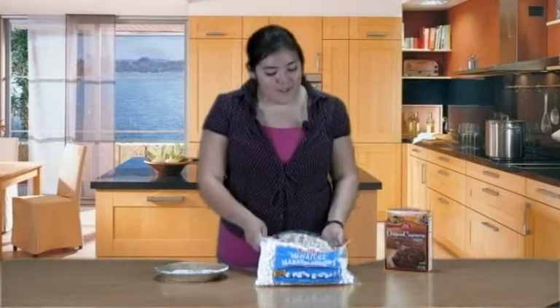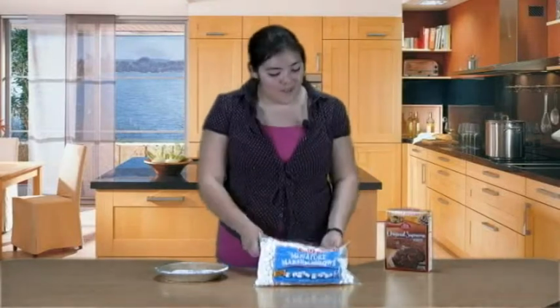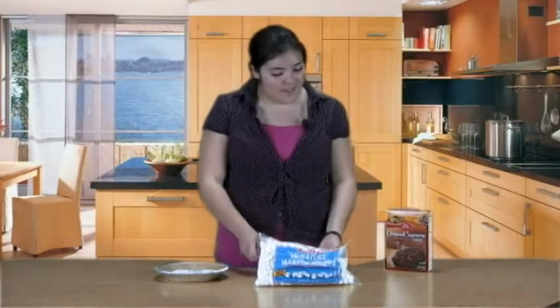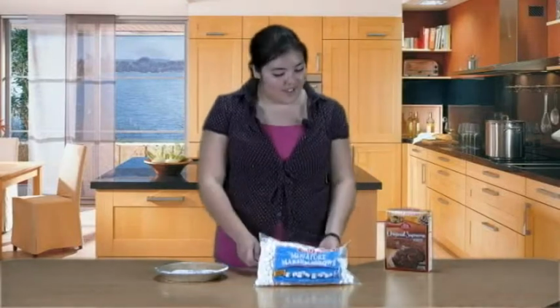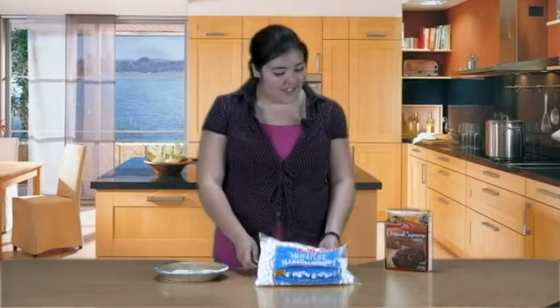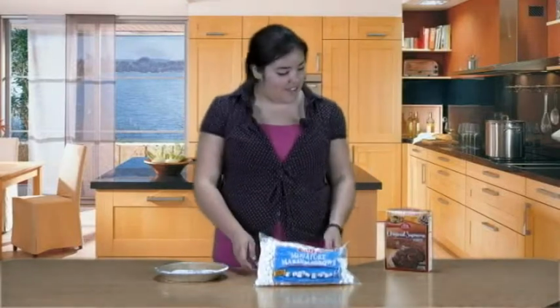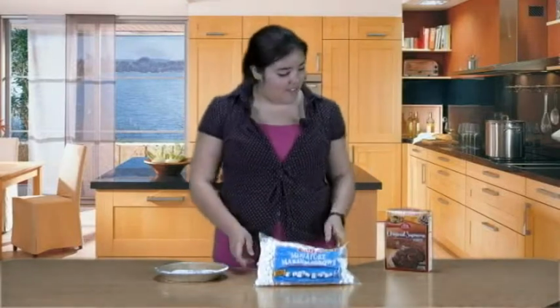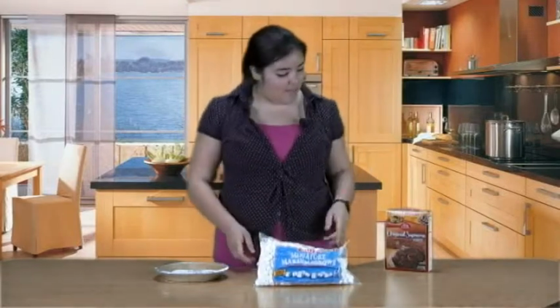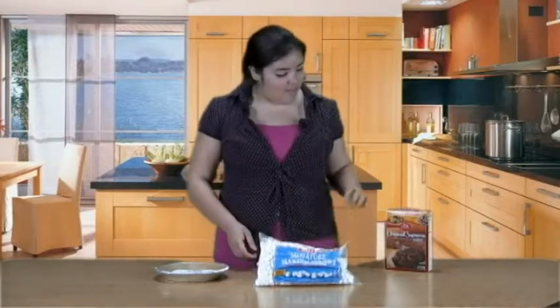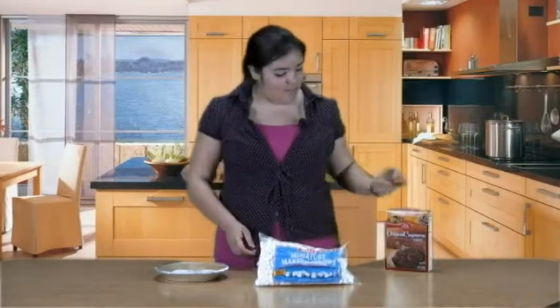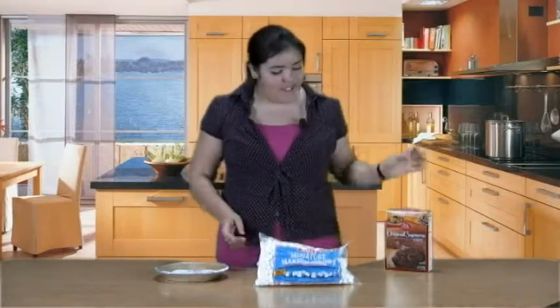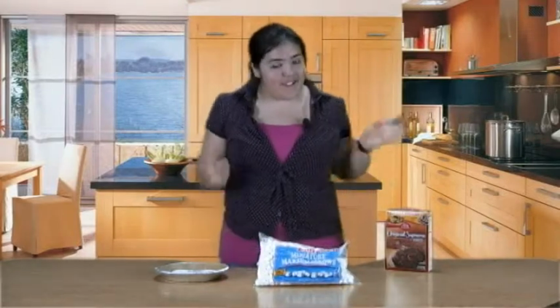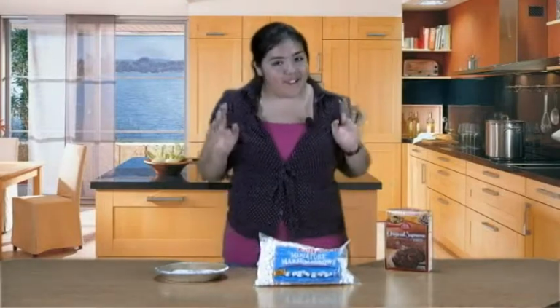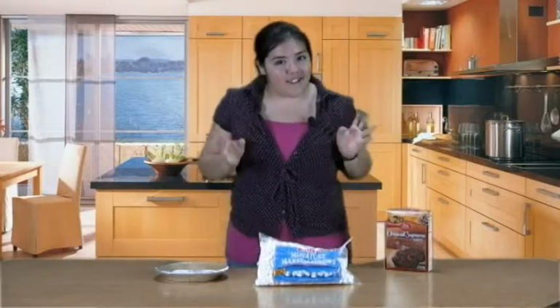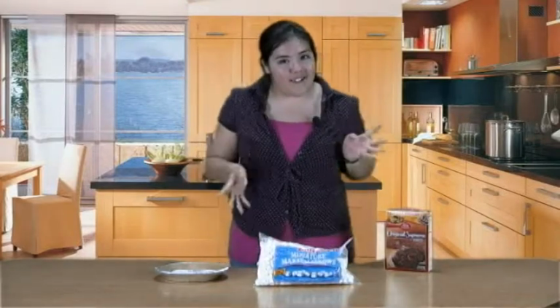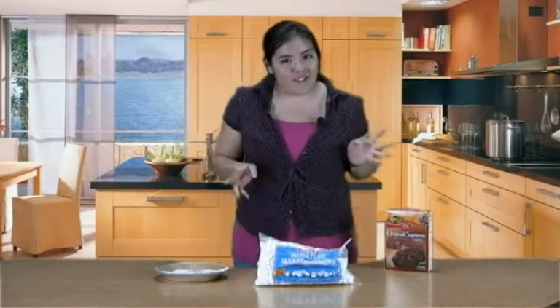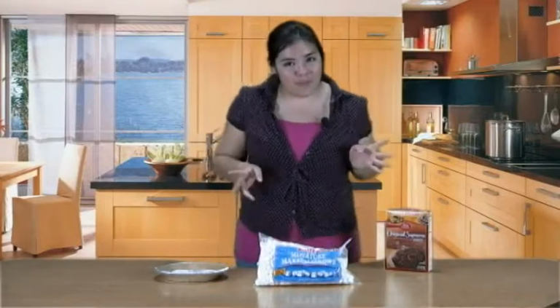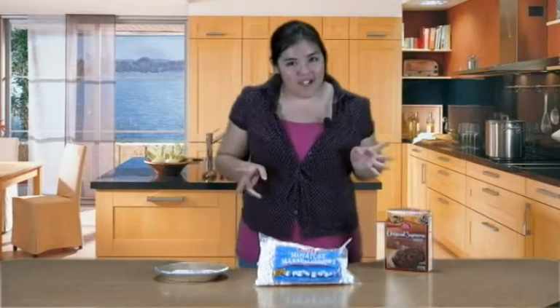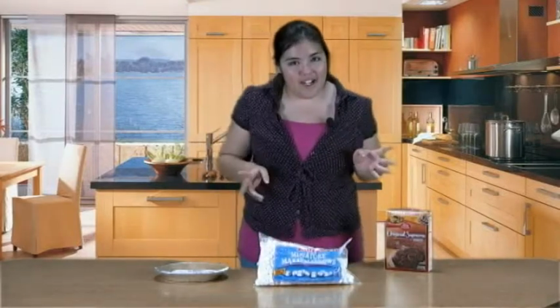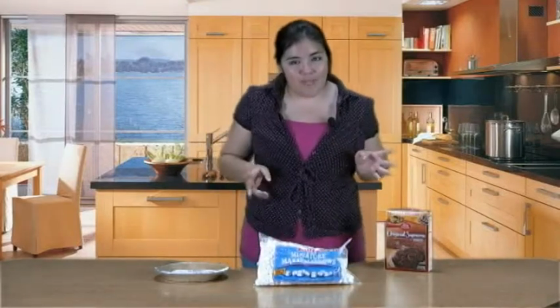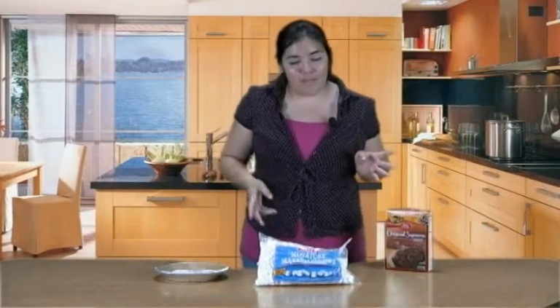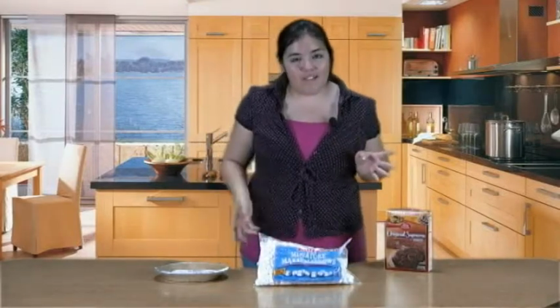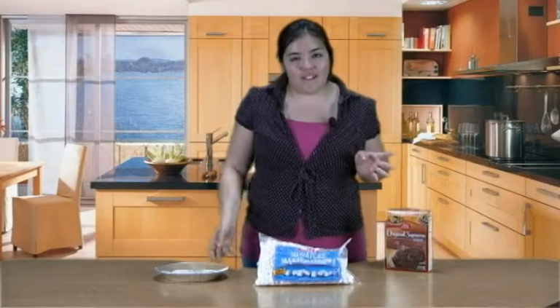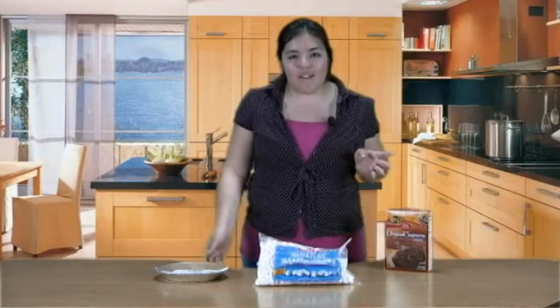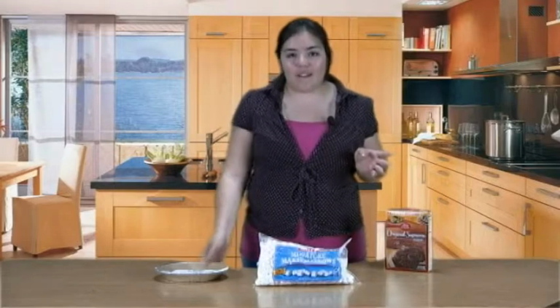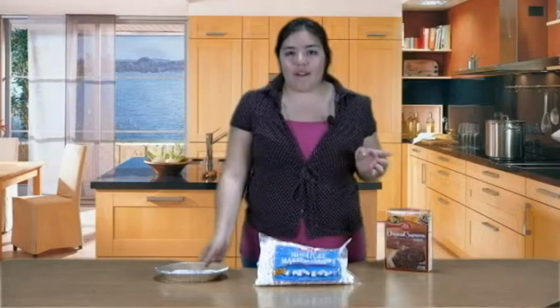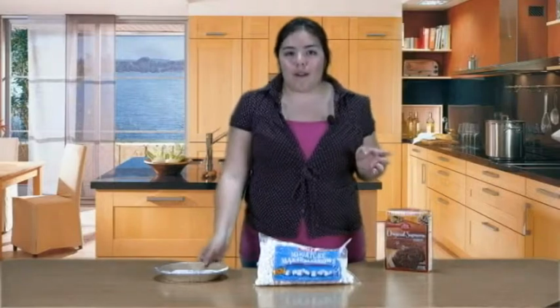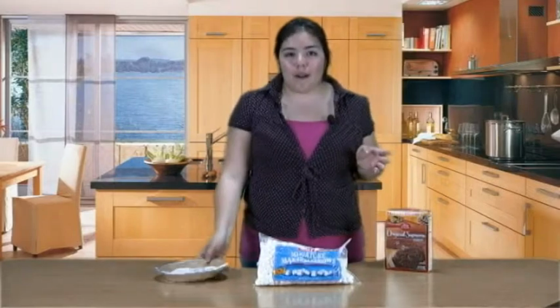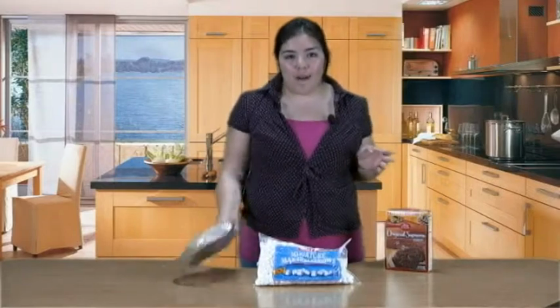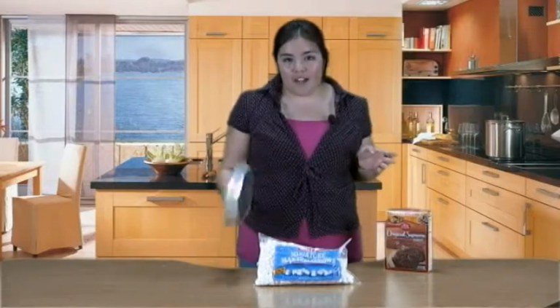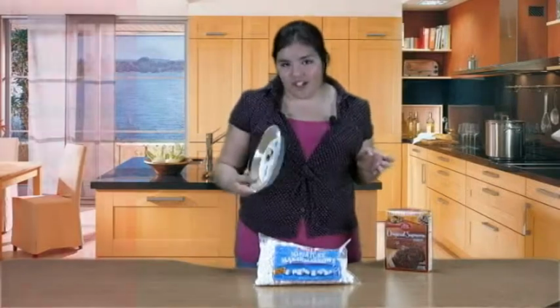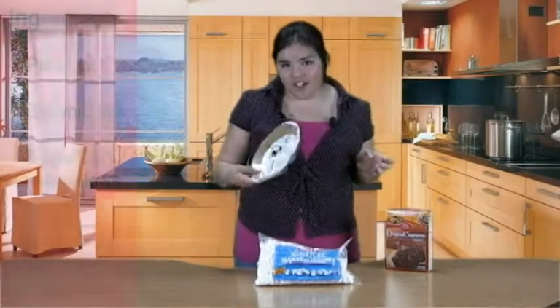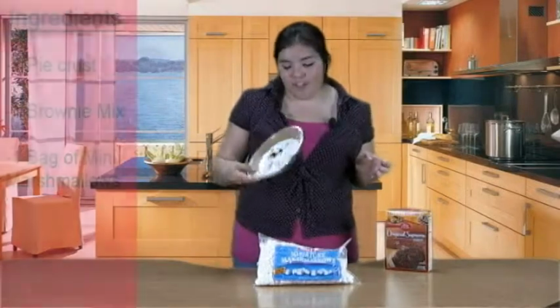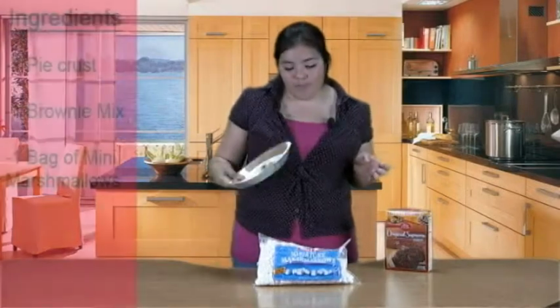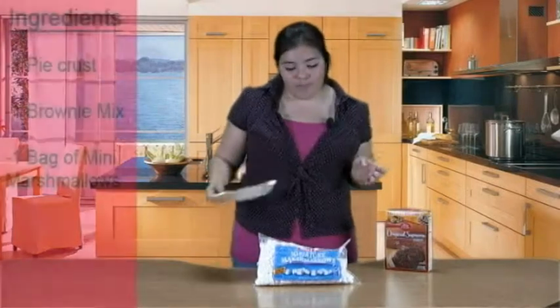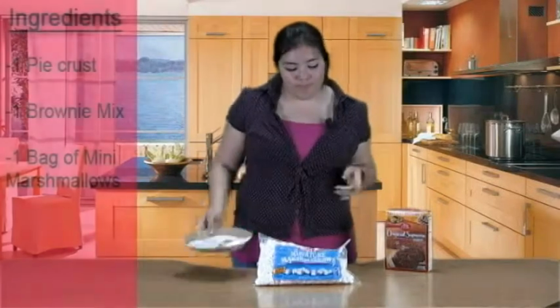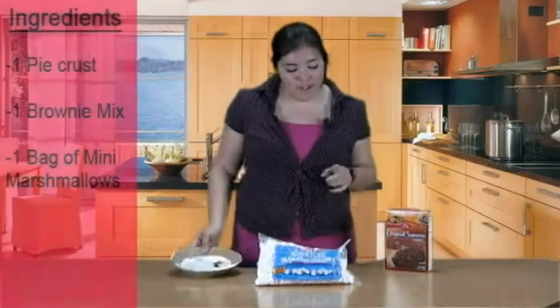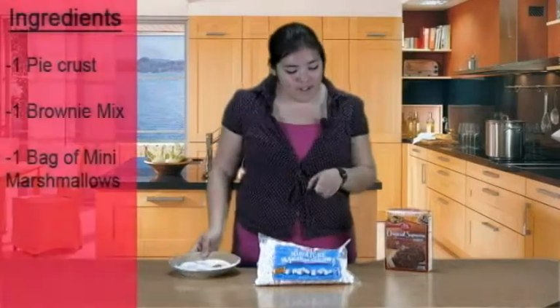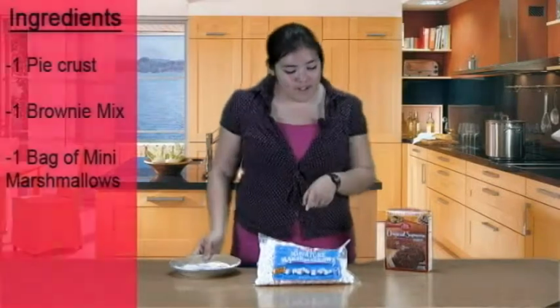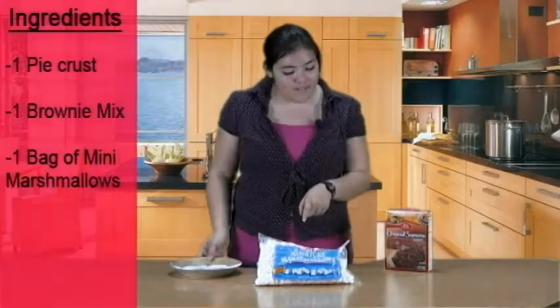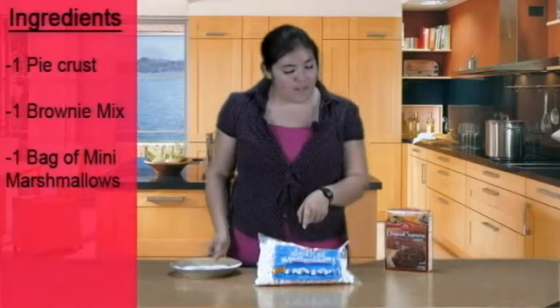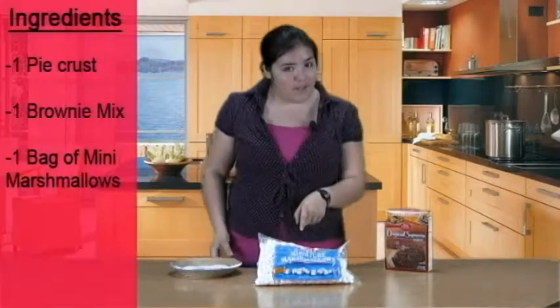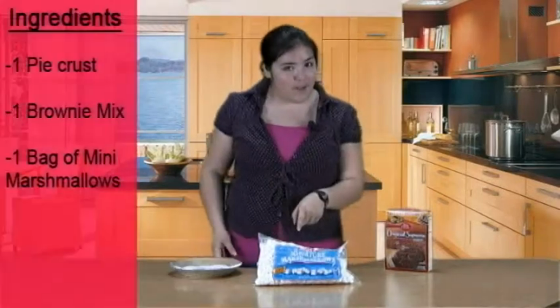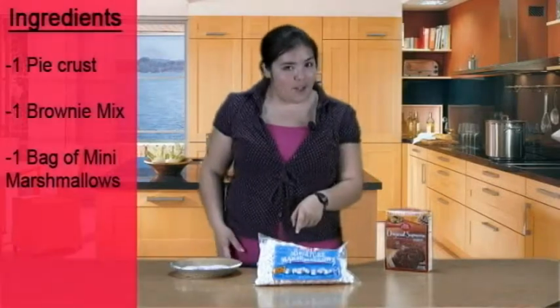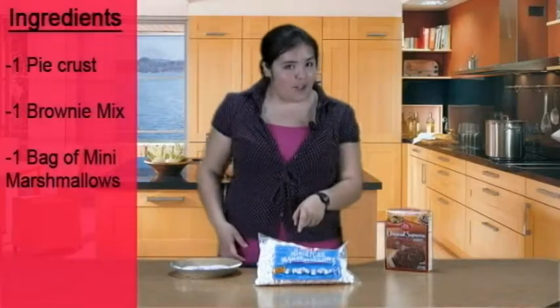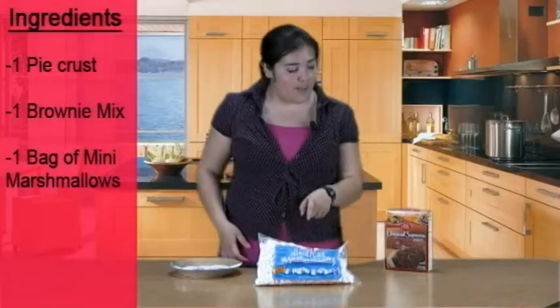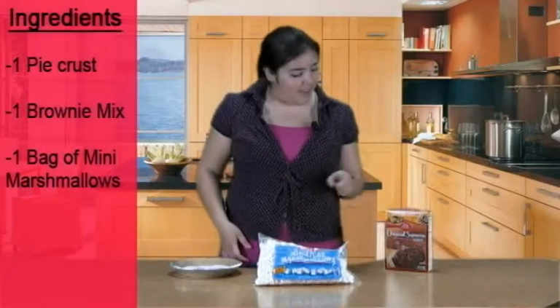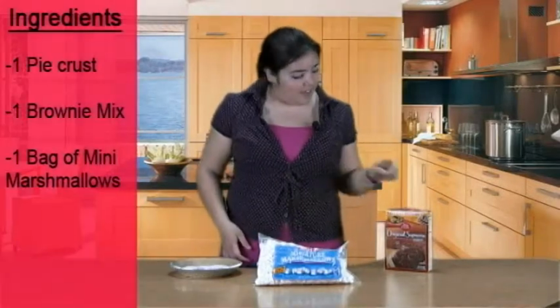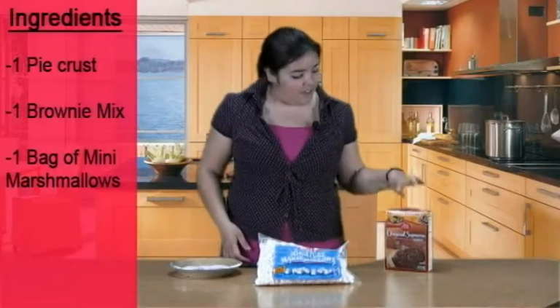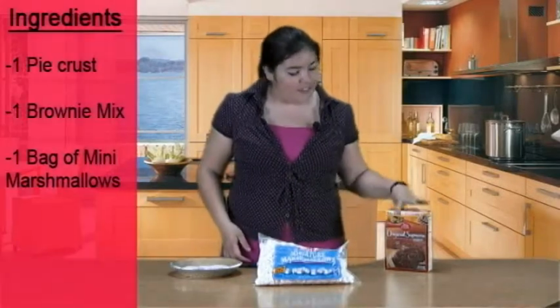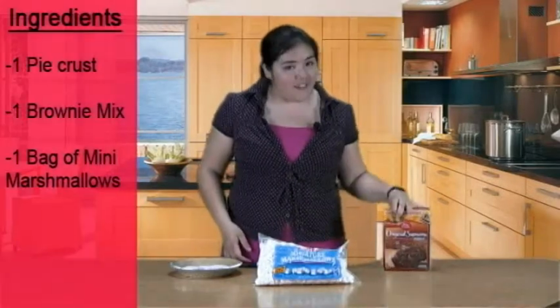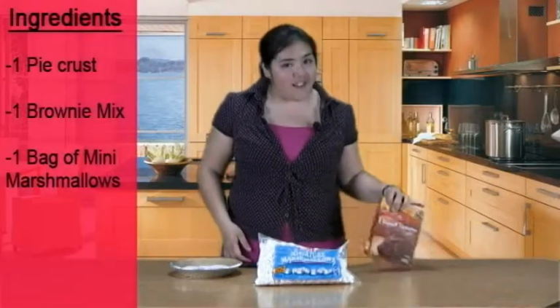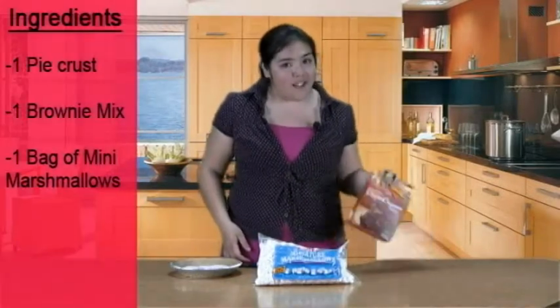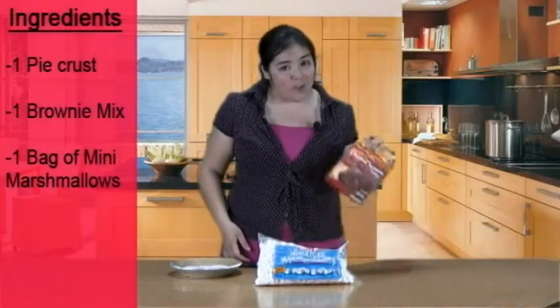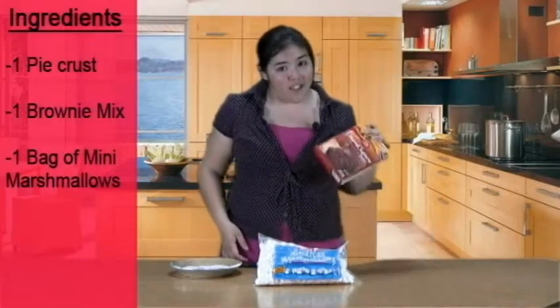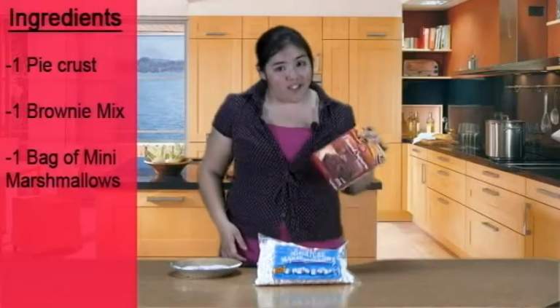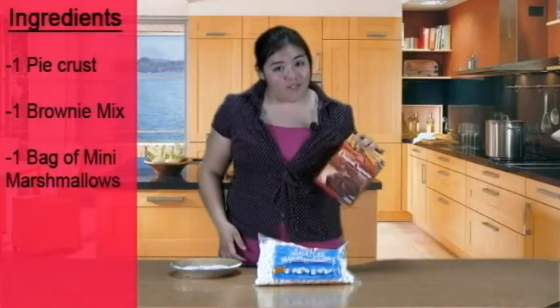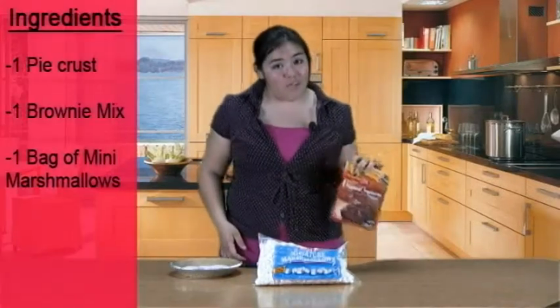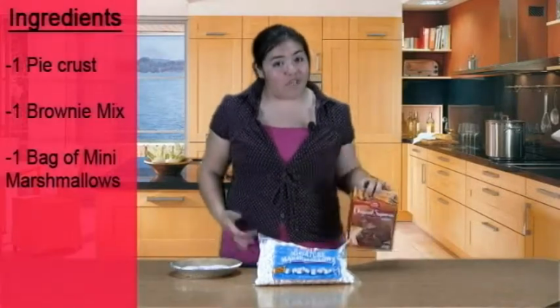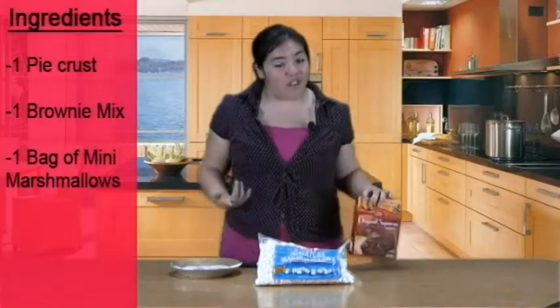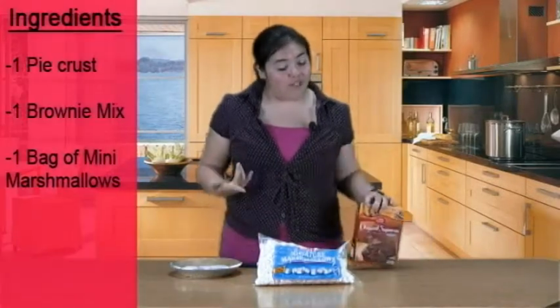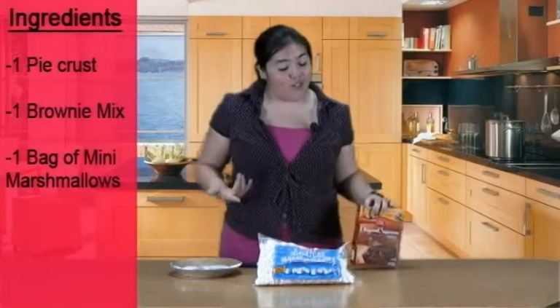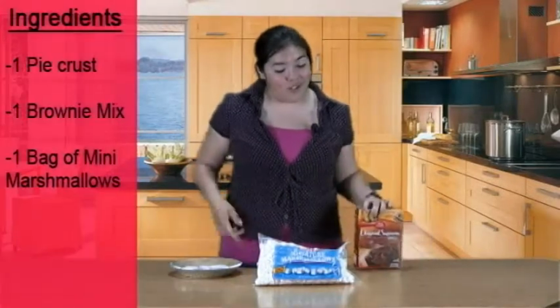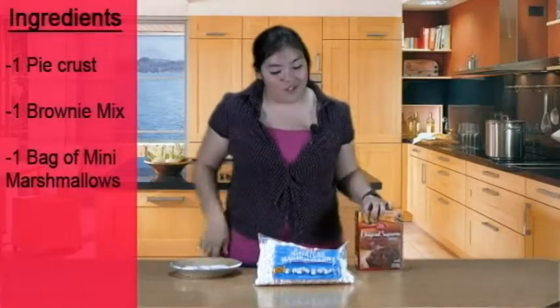First thing you need is three items: a pie crust, some mini marshmallows, and a brownie, of course.